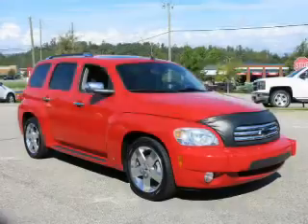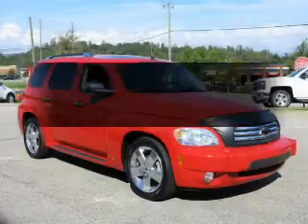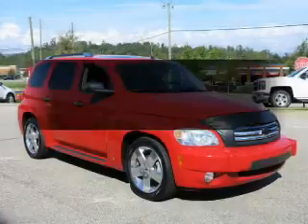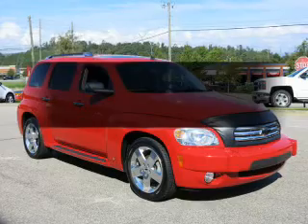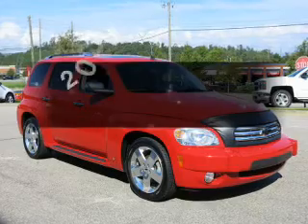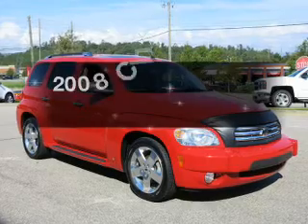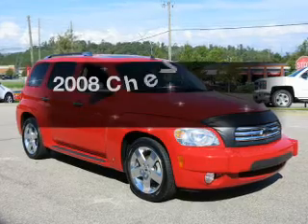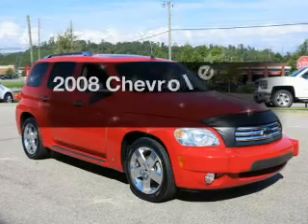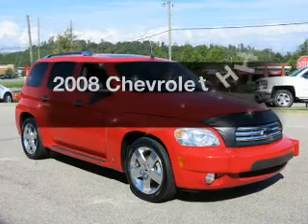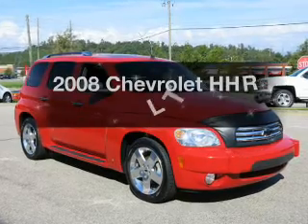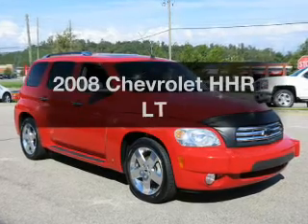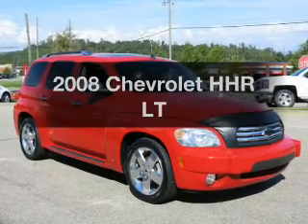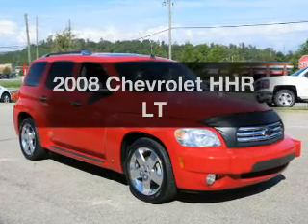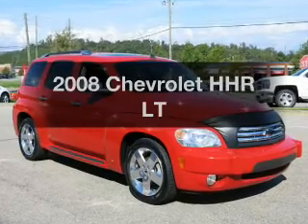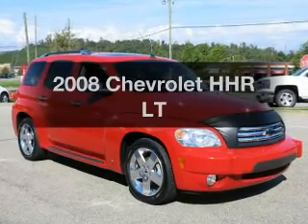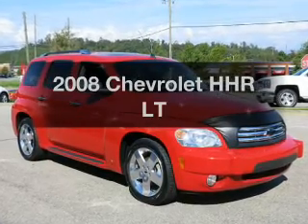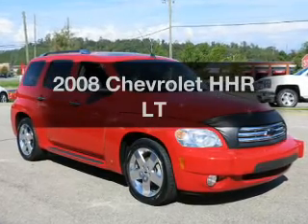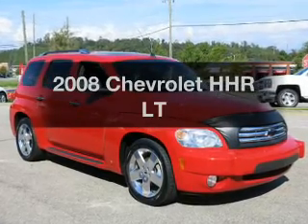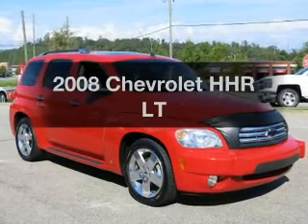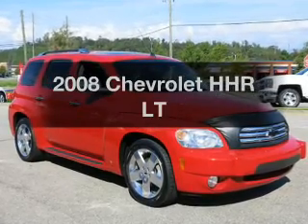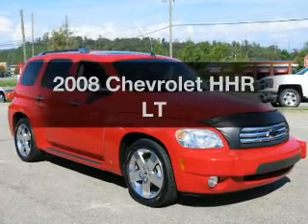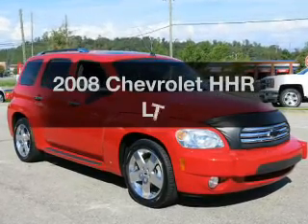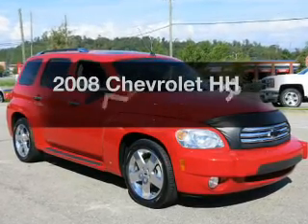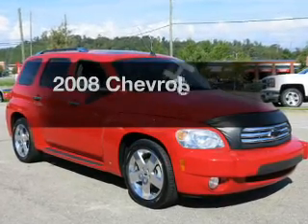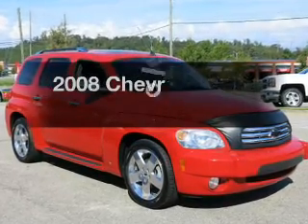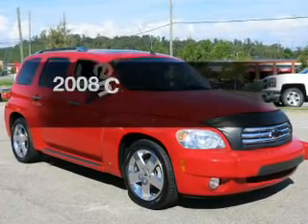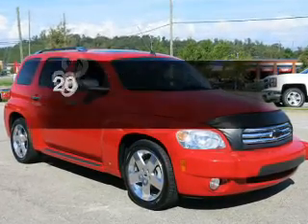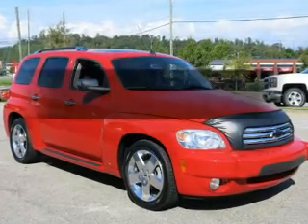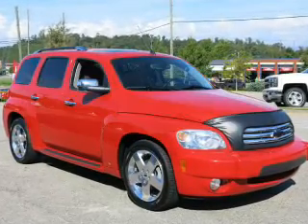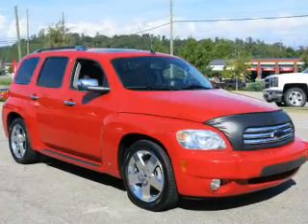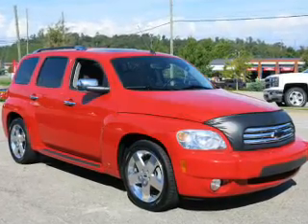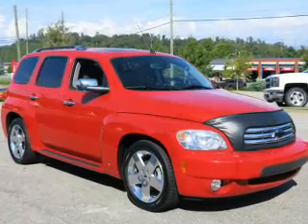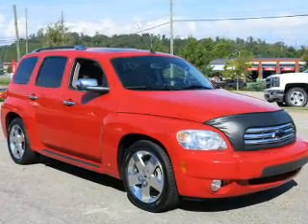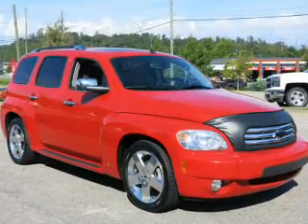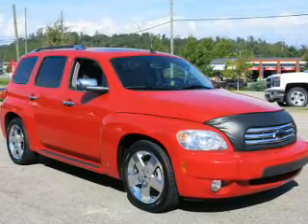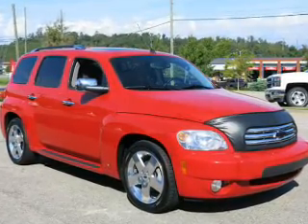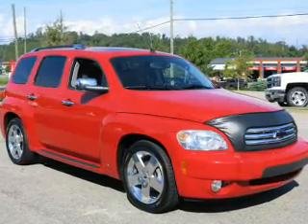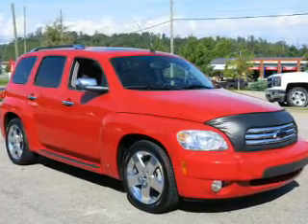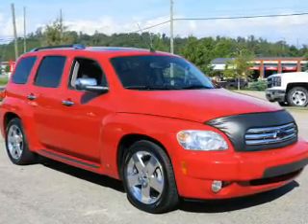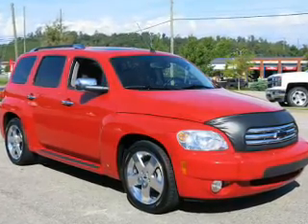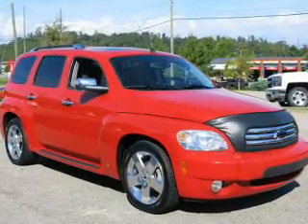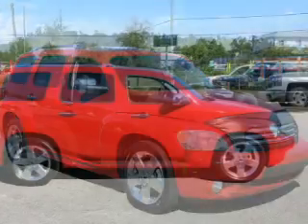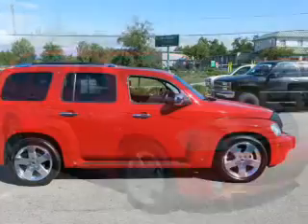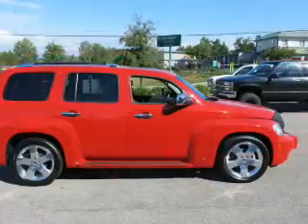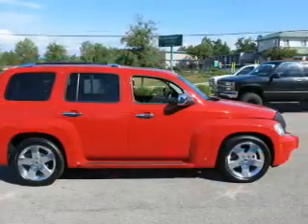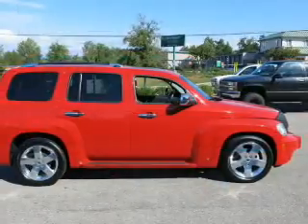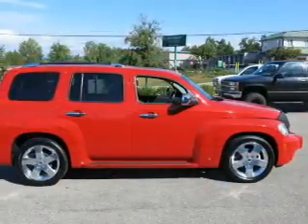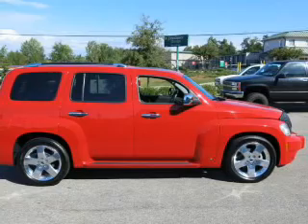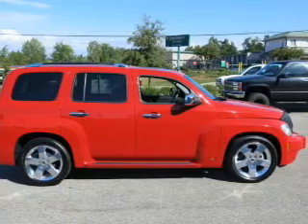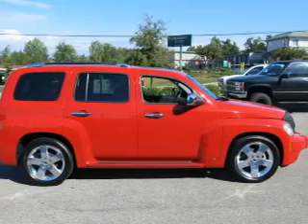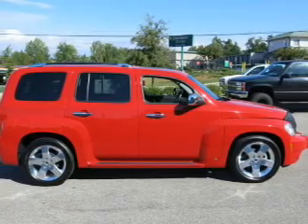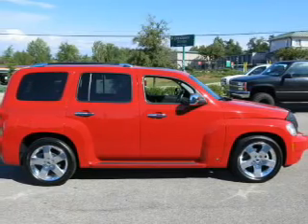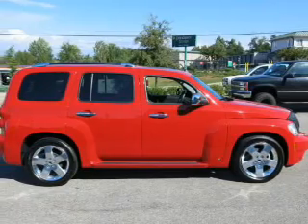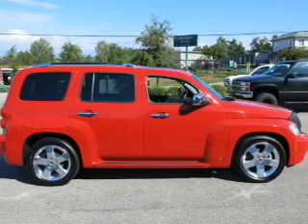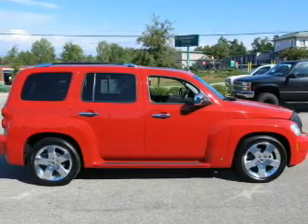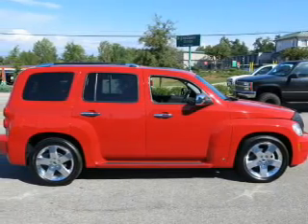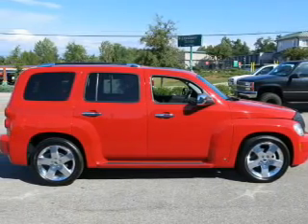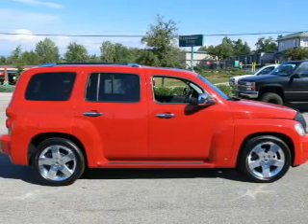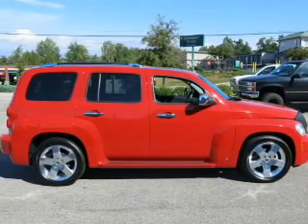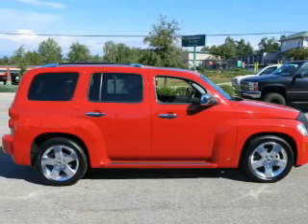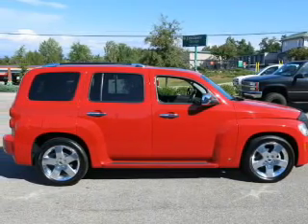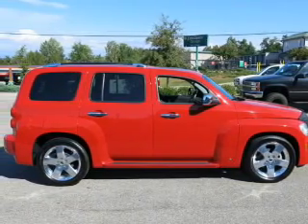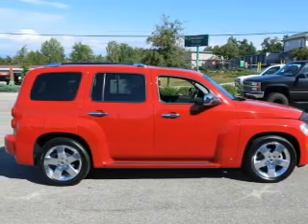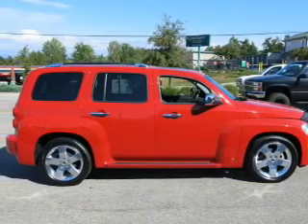Get noticed in this 2008 Chevrolet HHR. If you're looking for an automobile with great attributes, look no further.